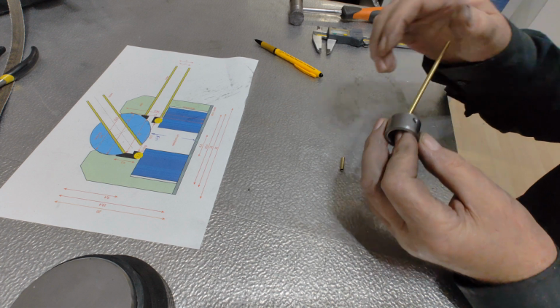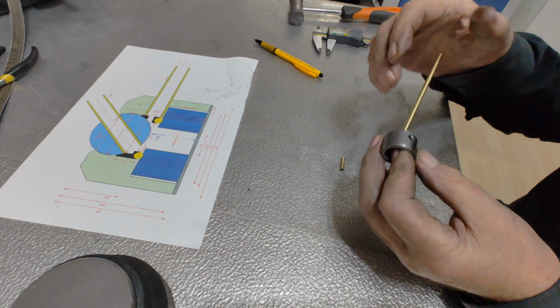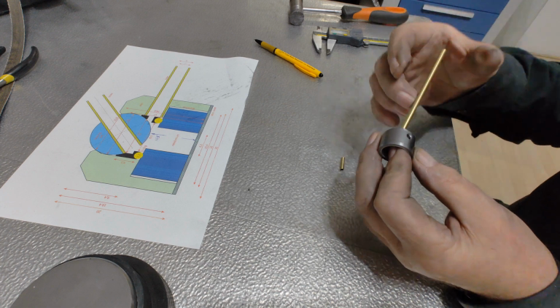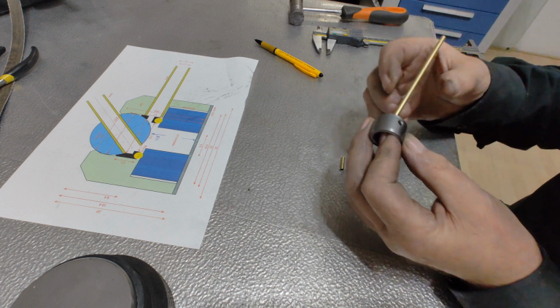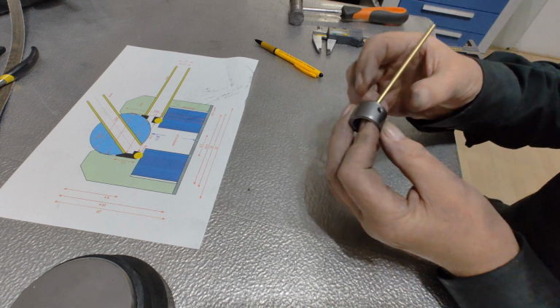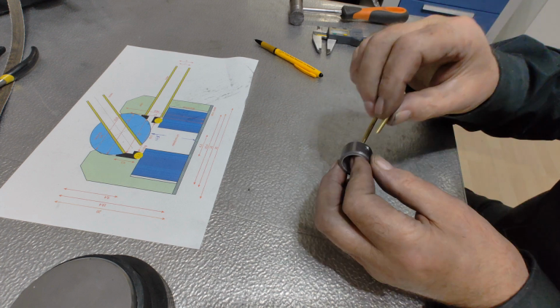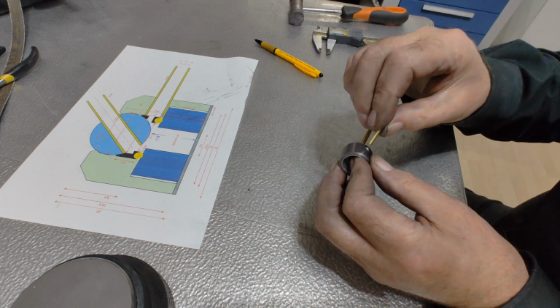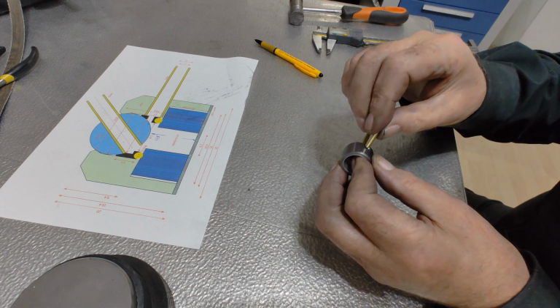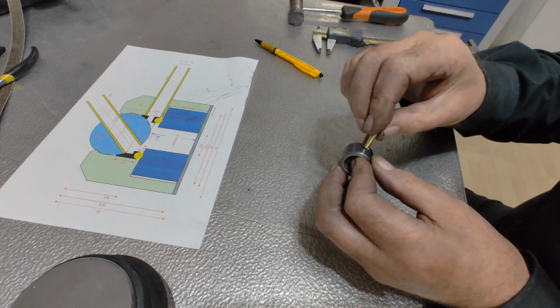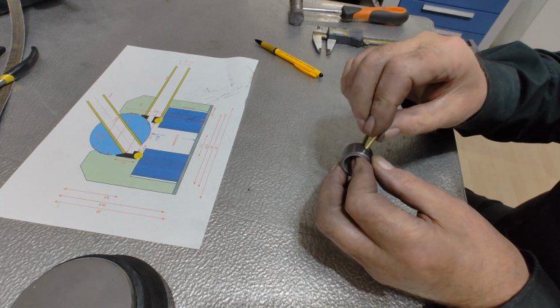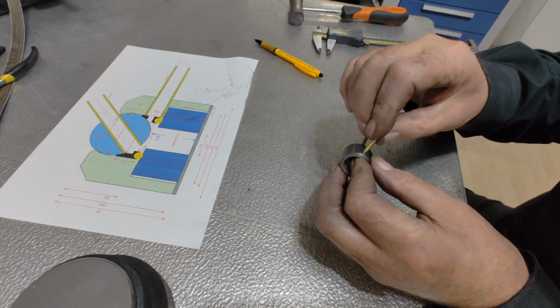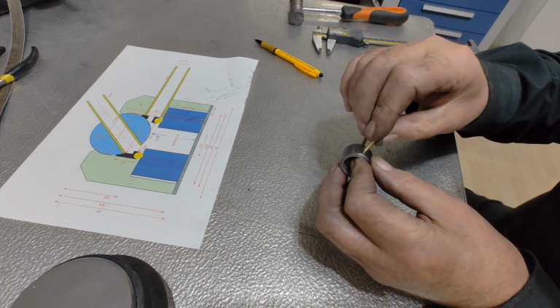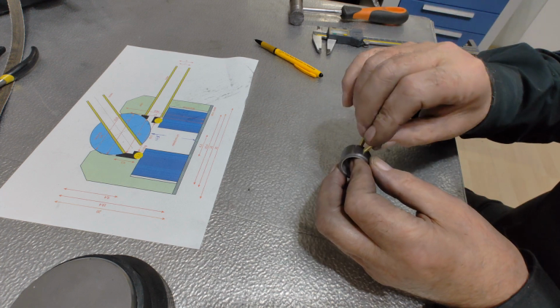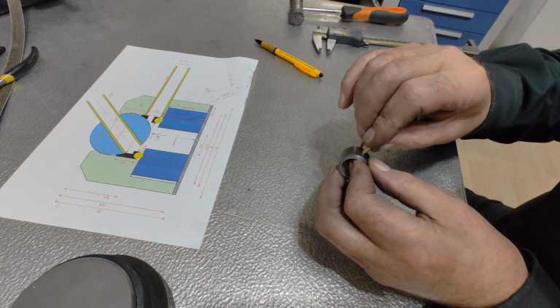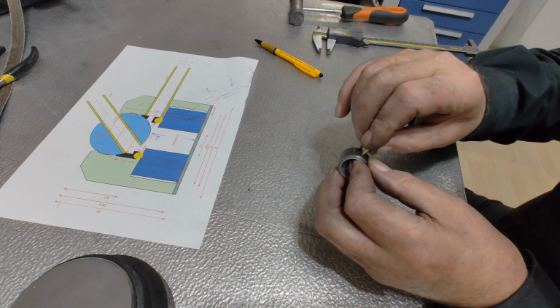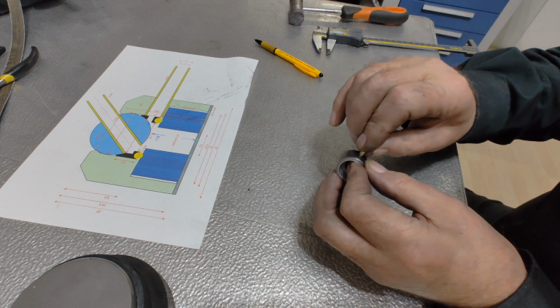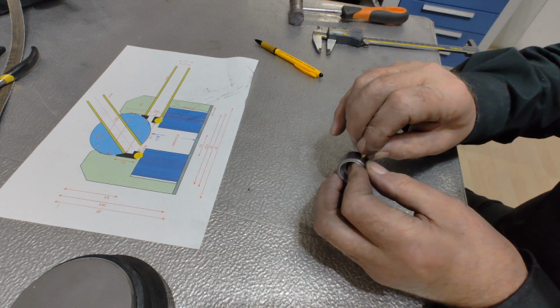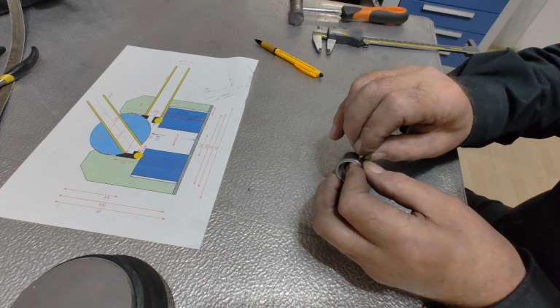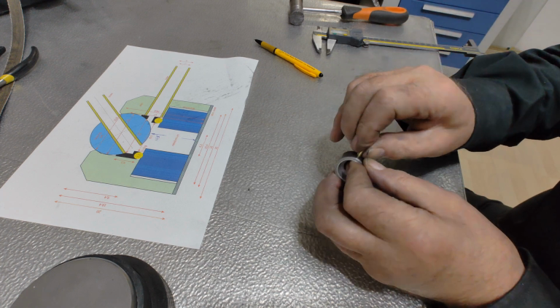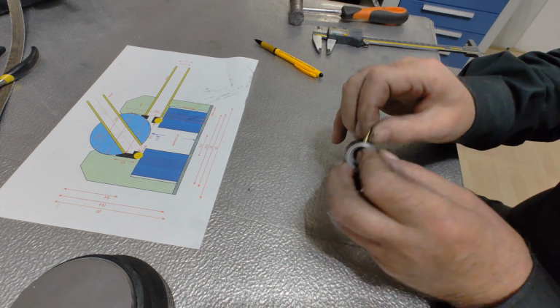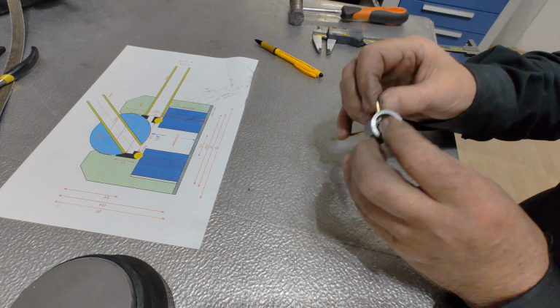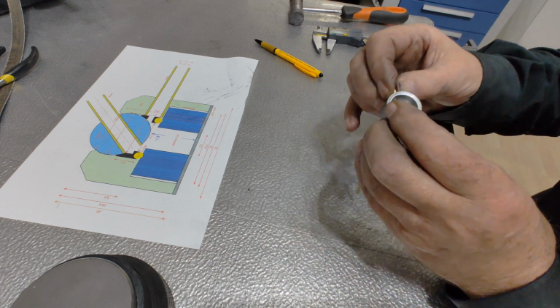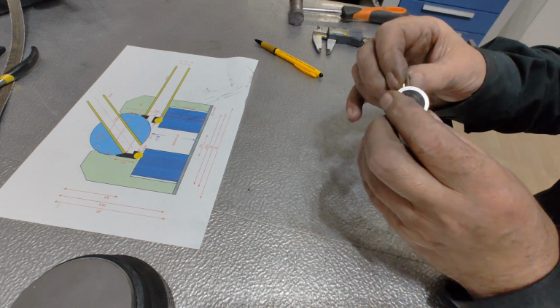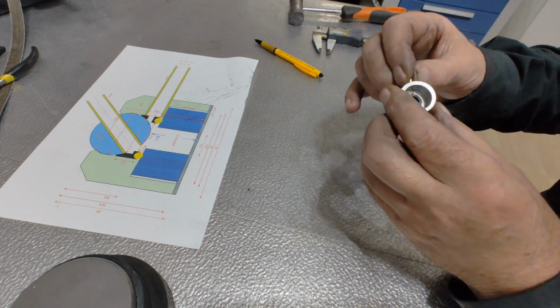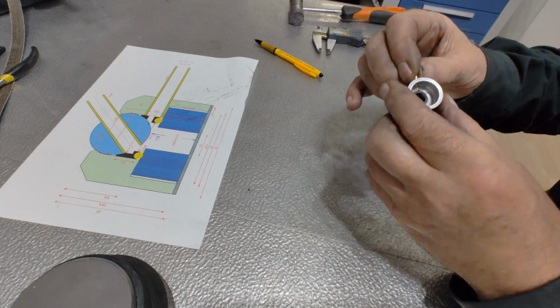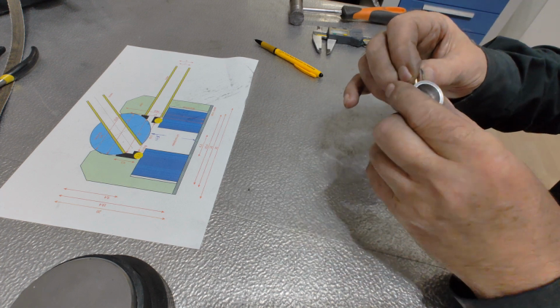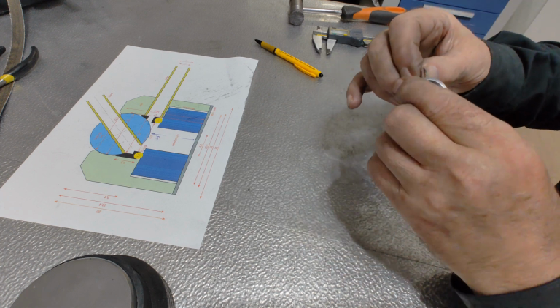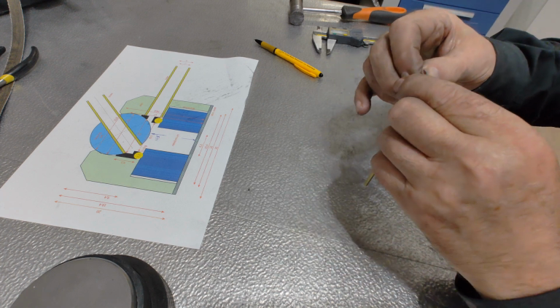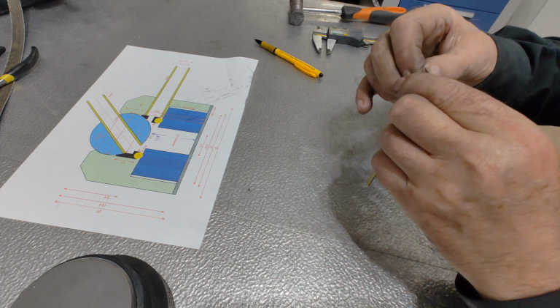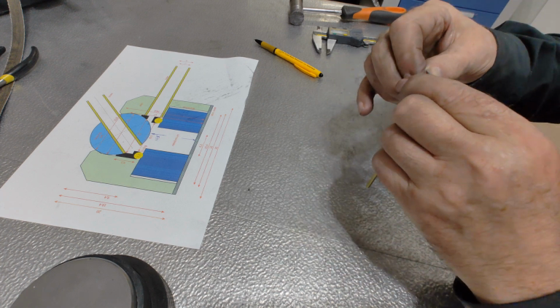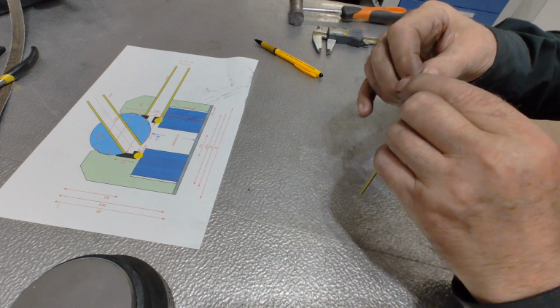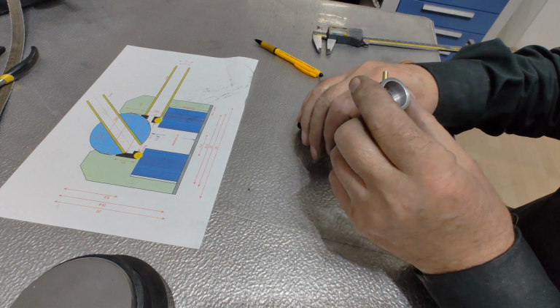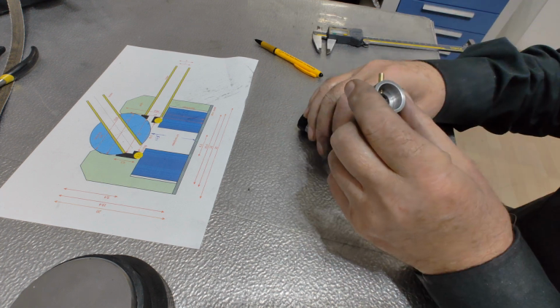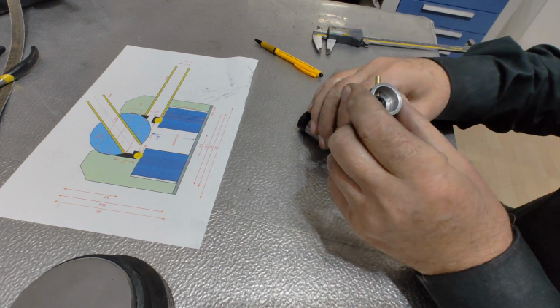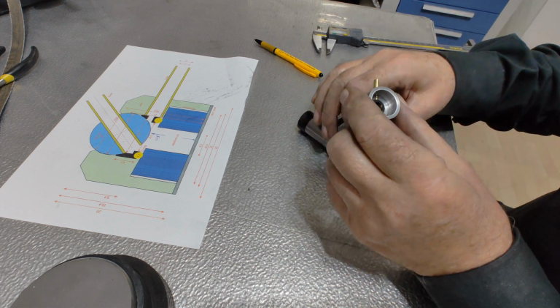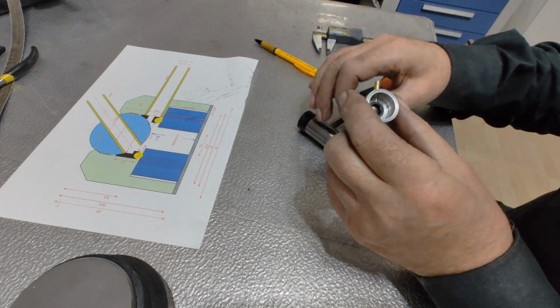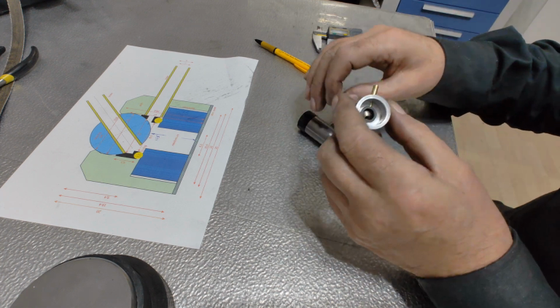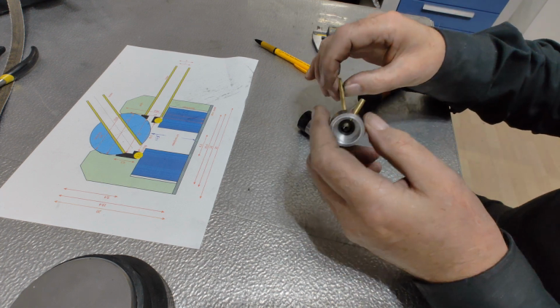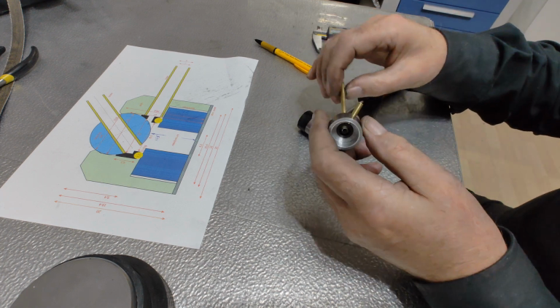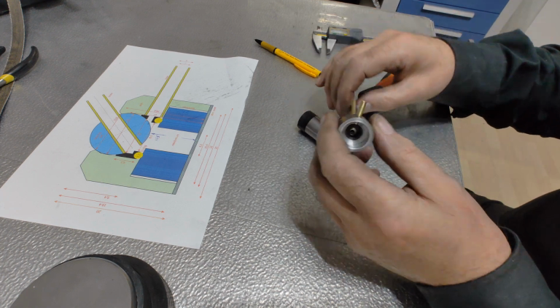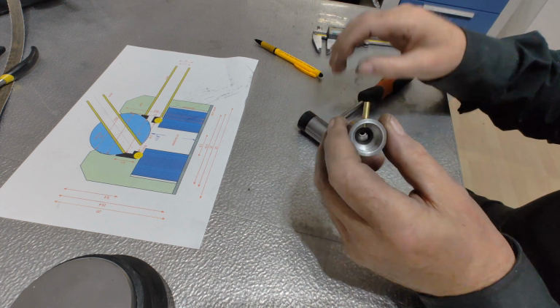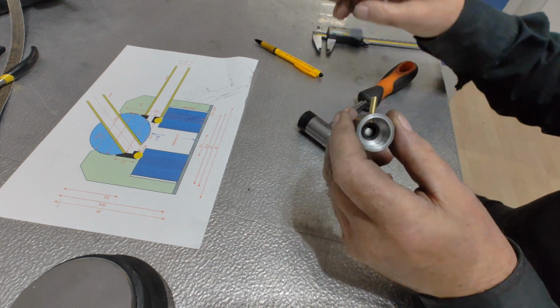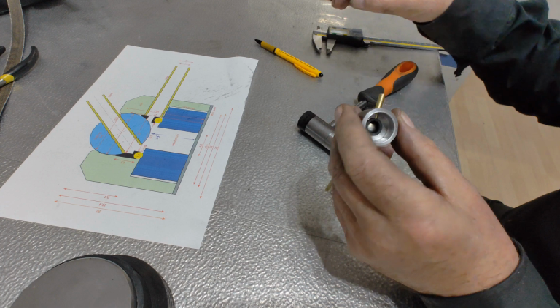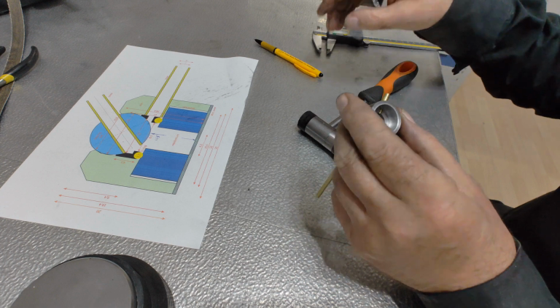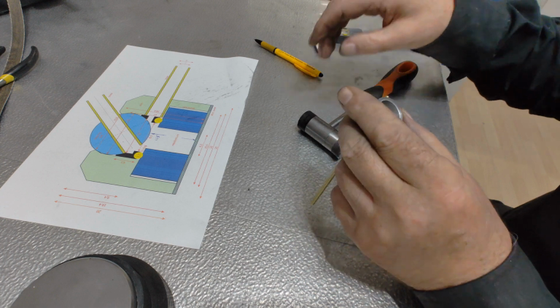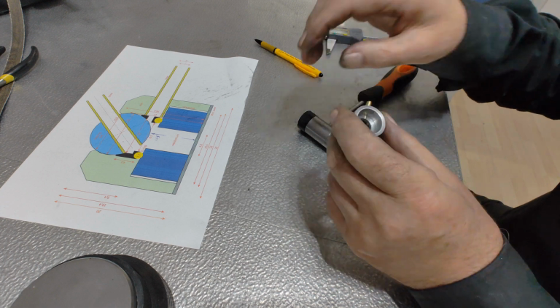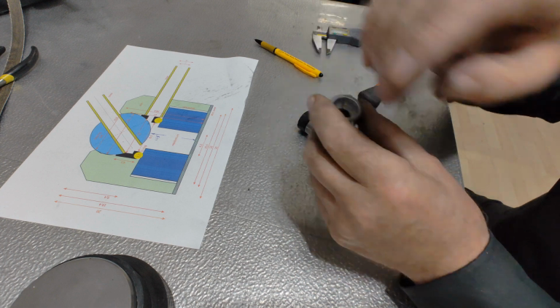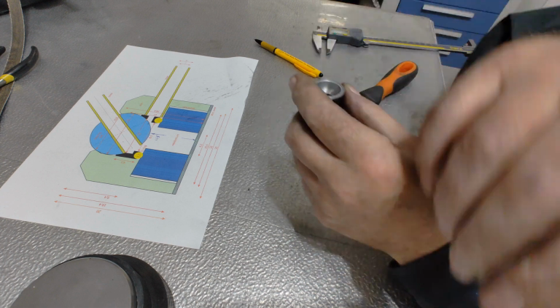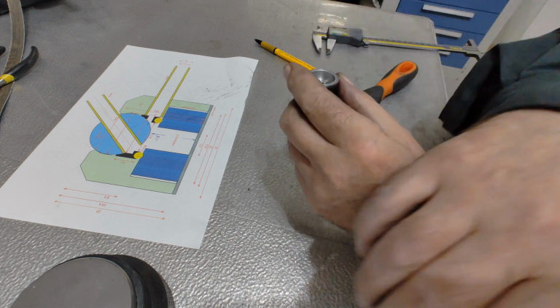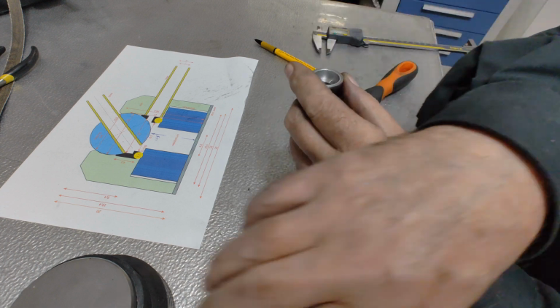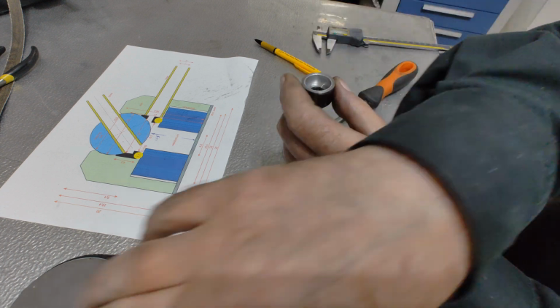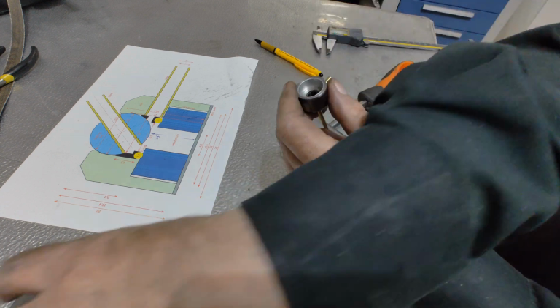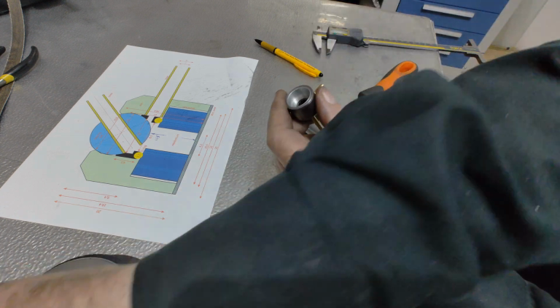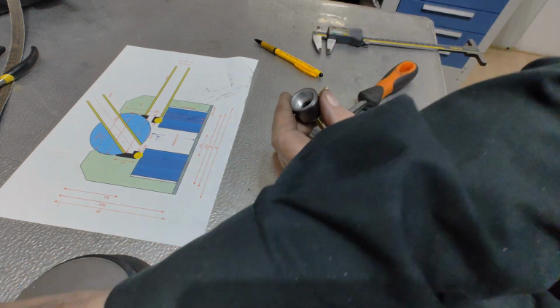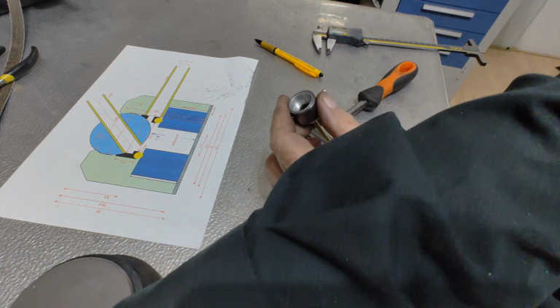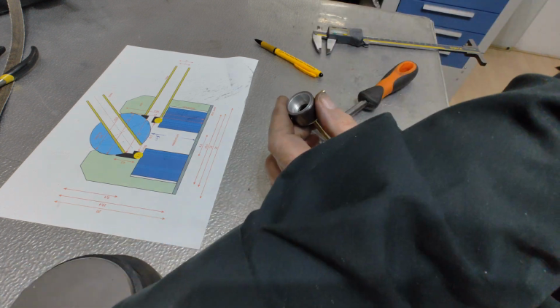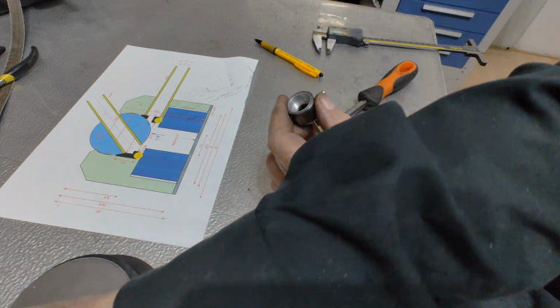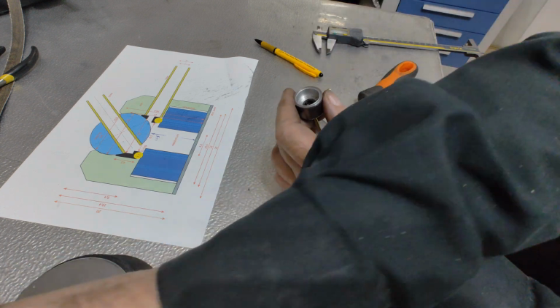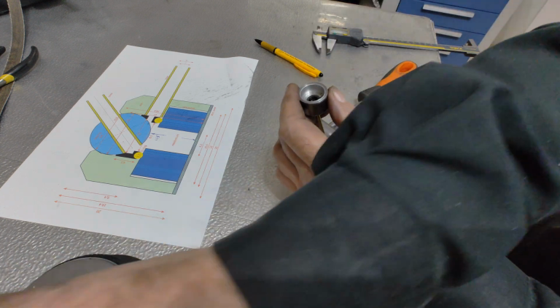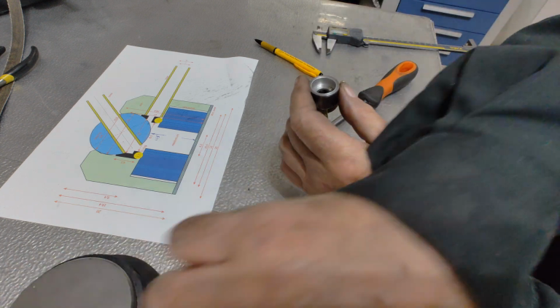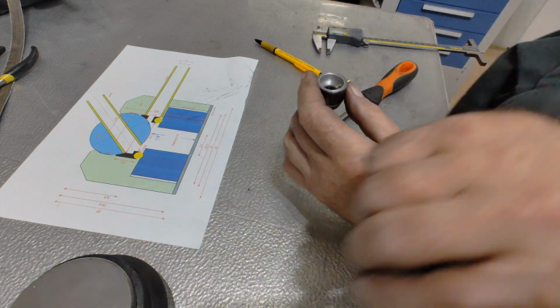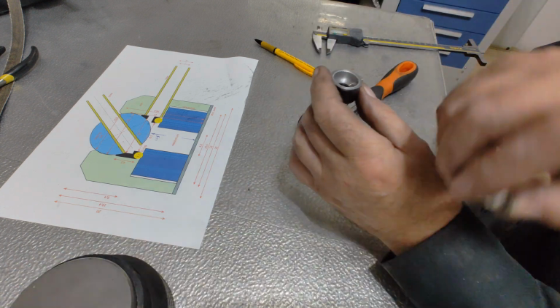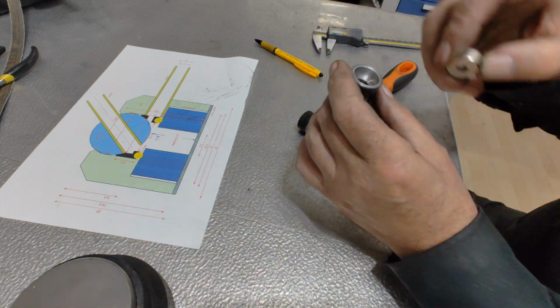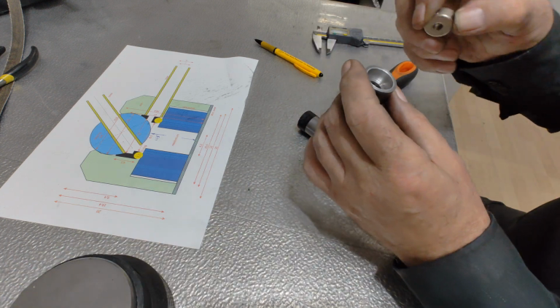The tube can tilt smoothly, yet stays stable in any position. In principle, this little setup is self-adjusting.